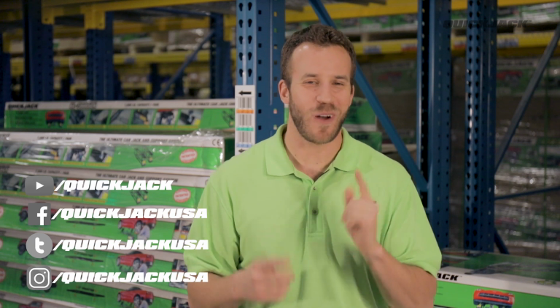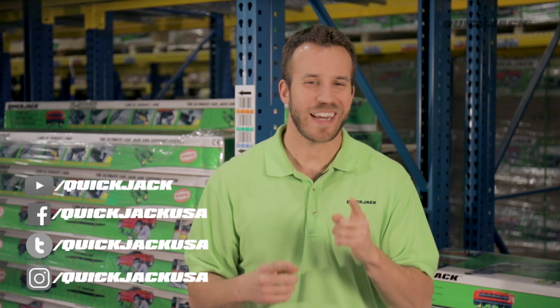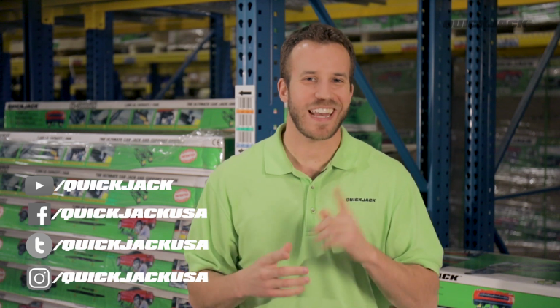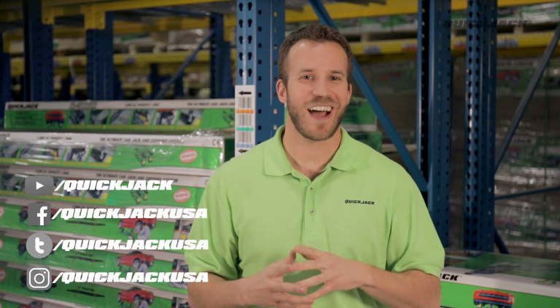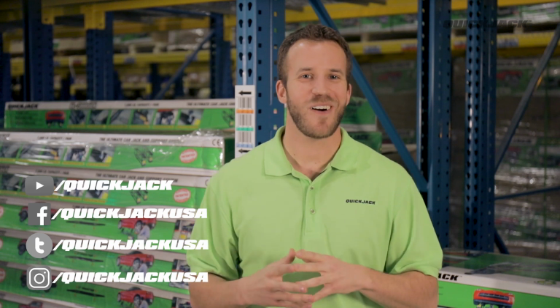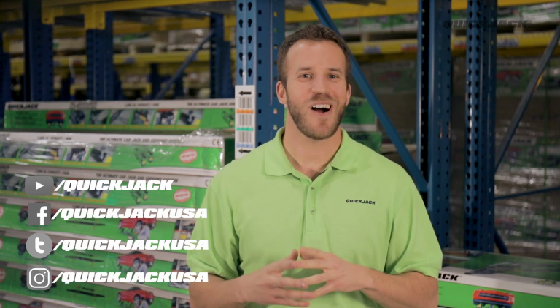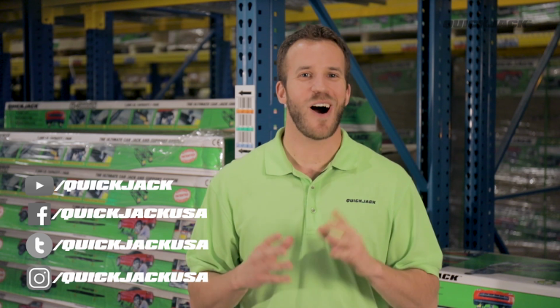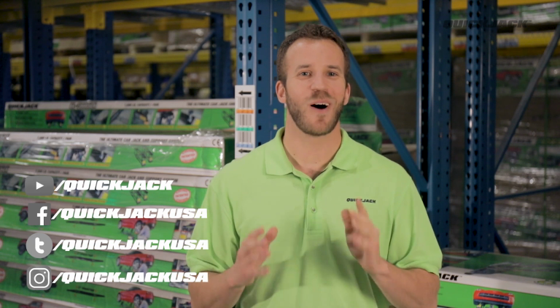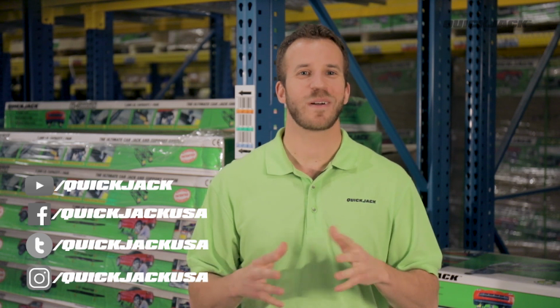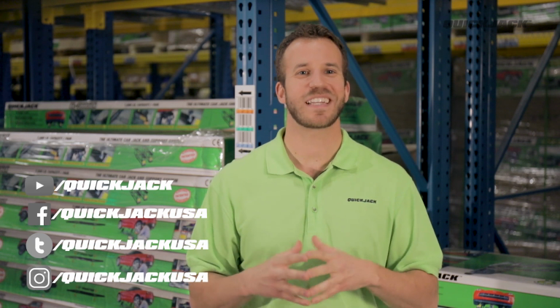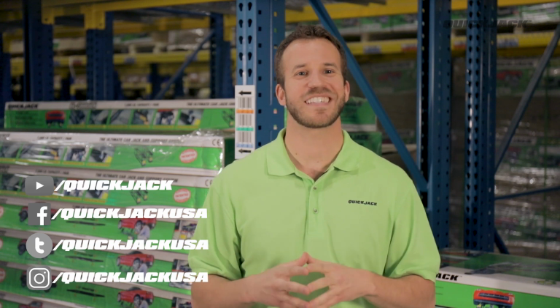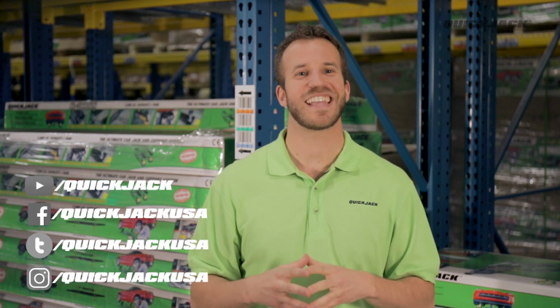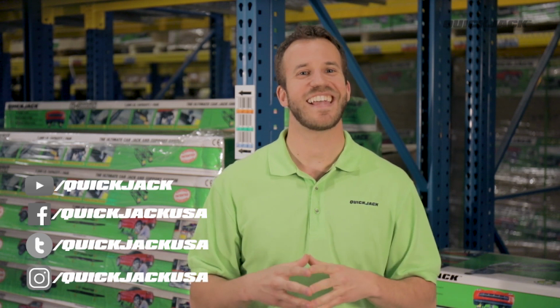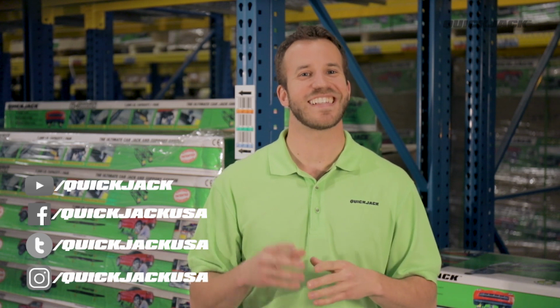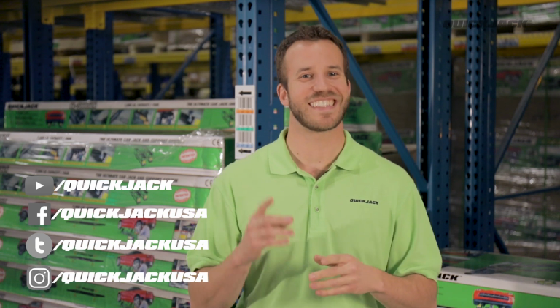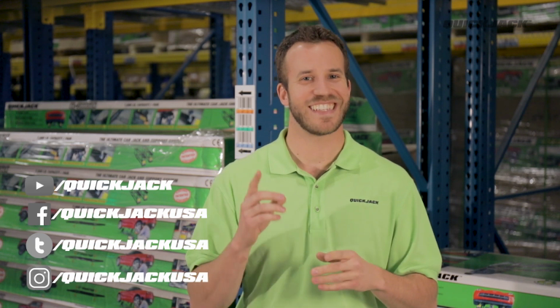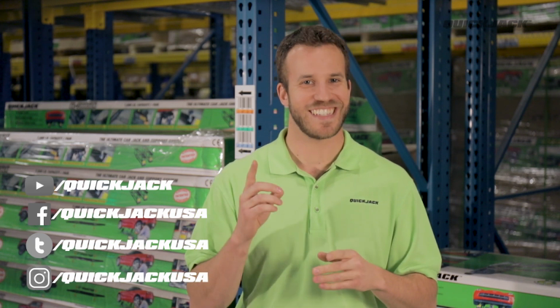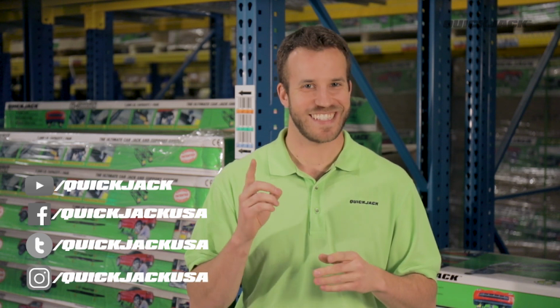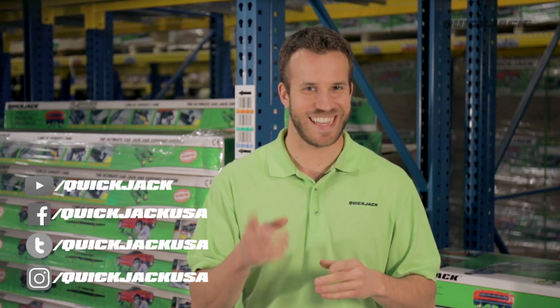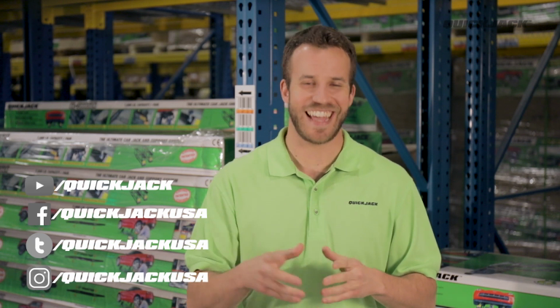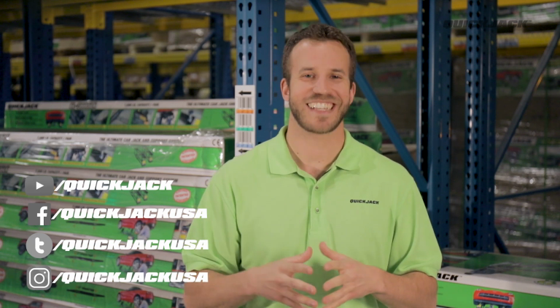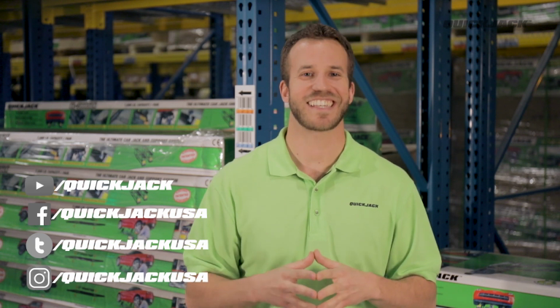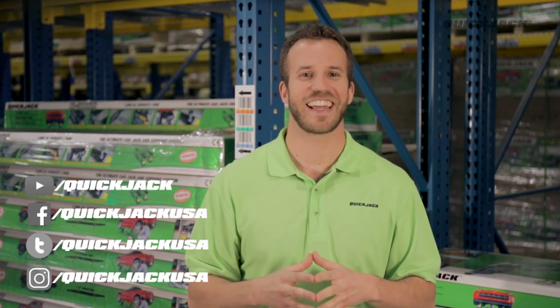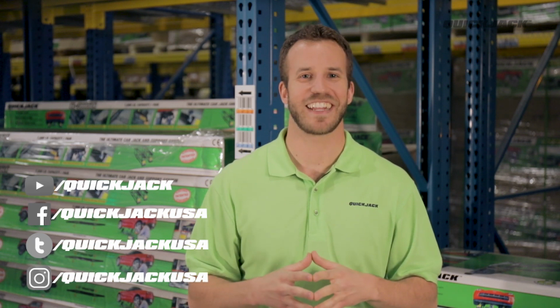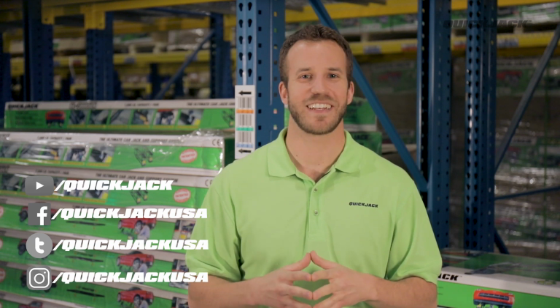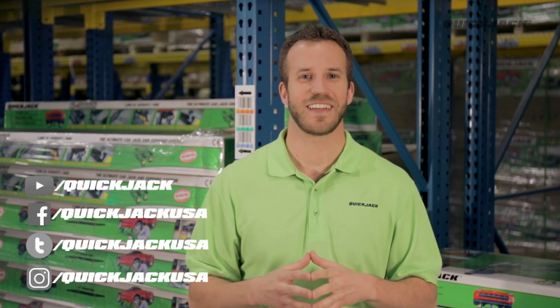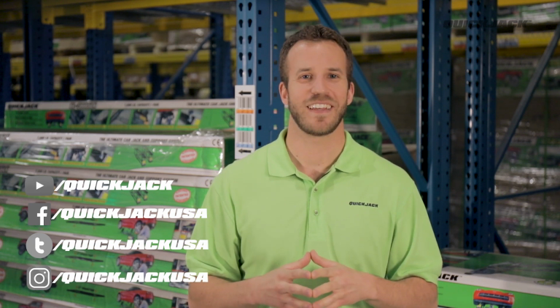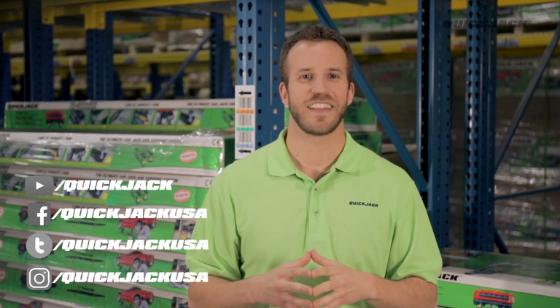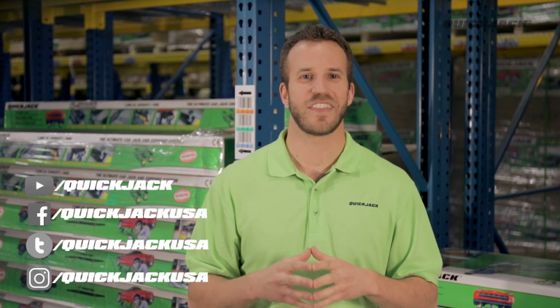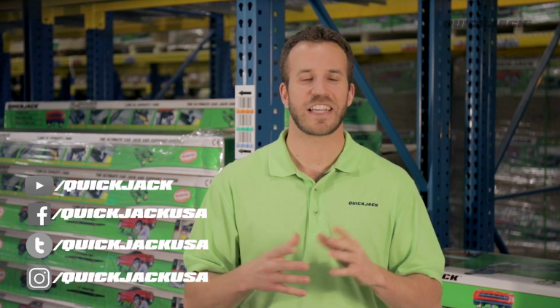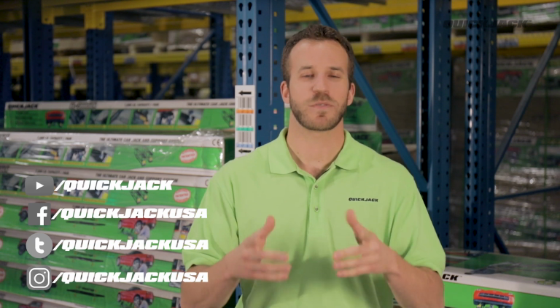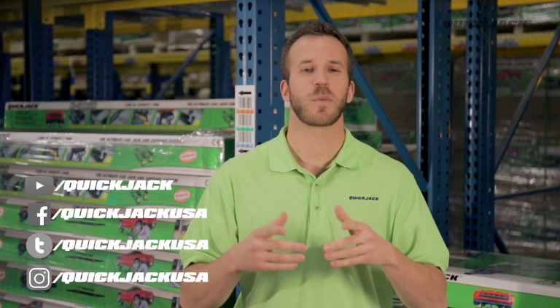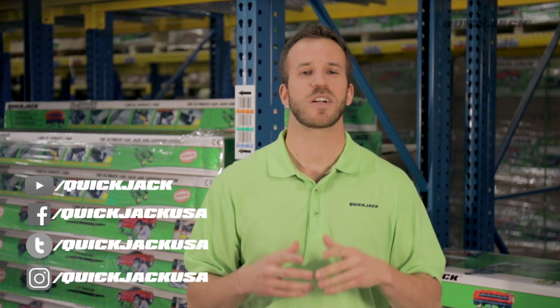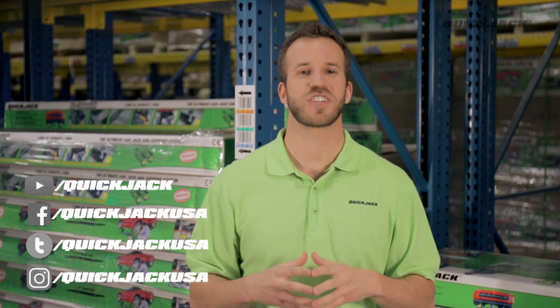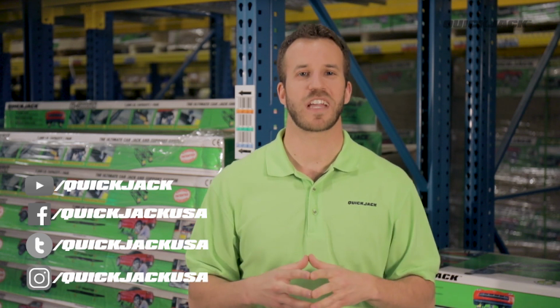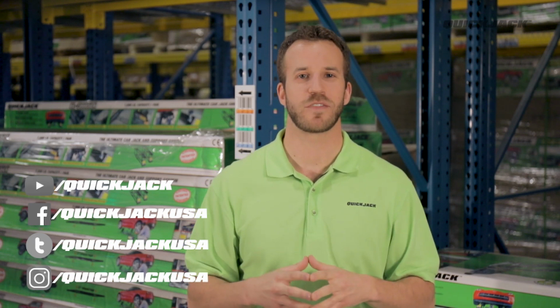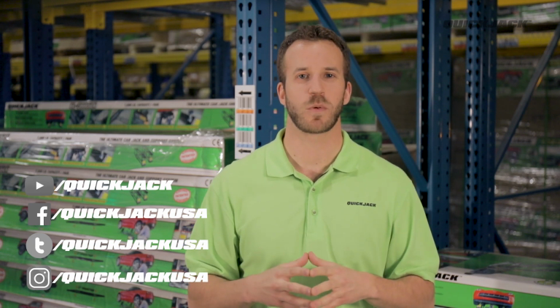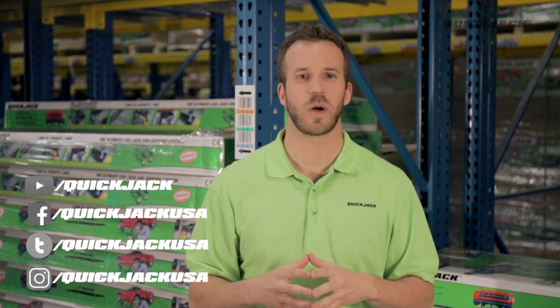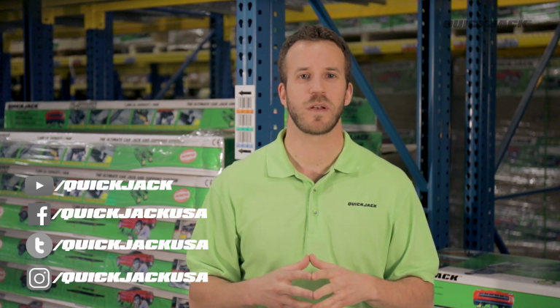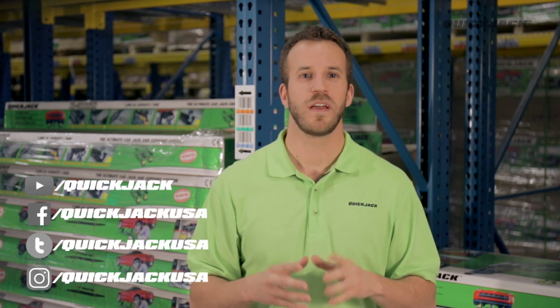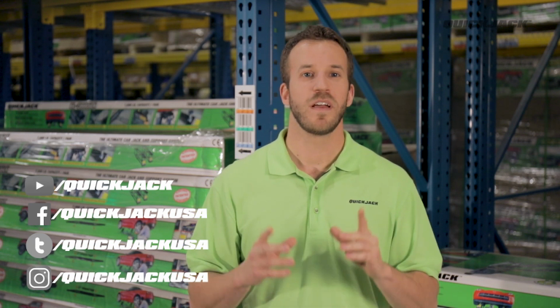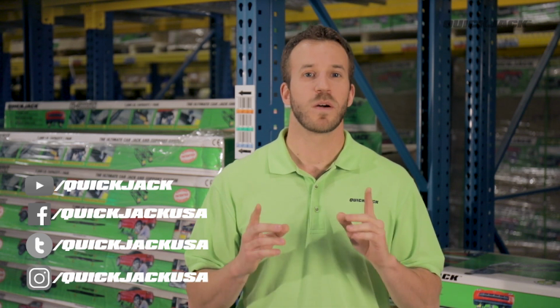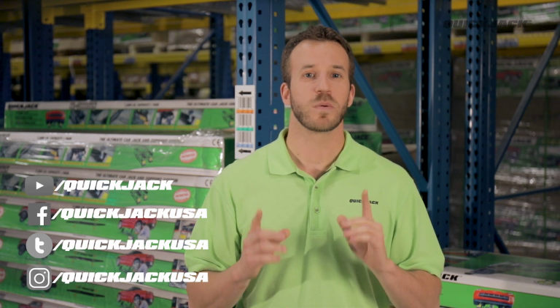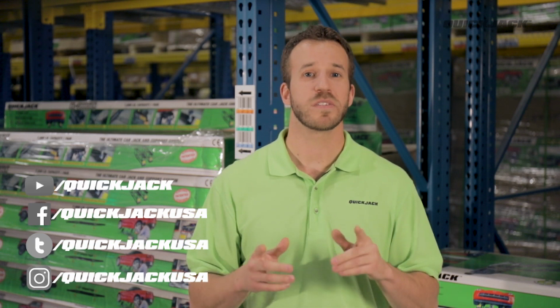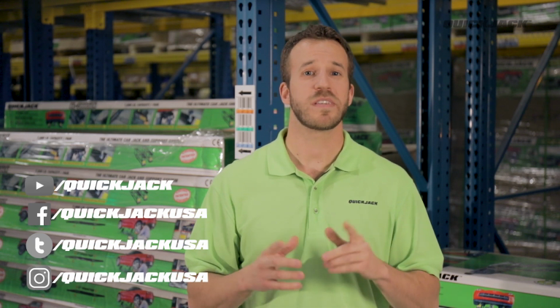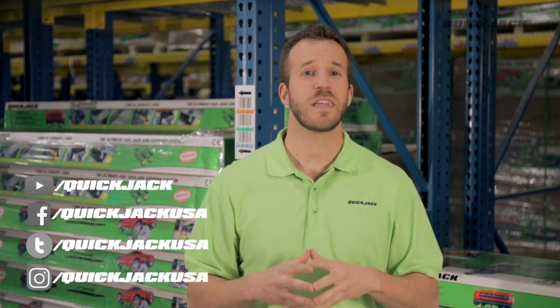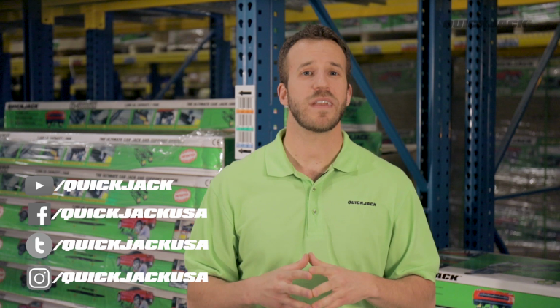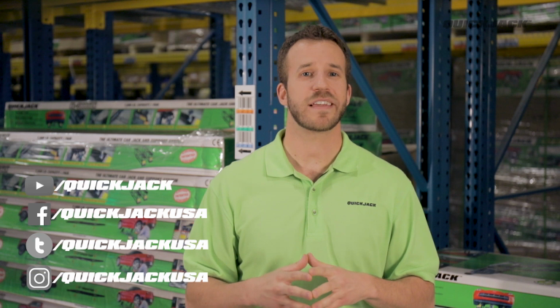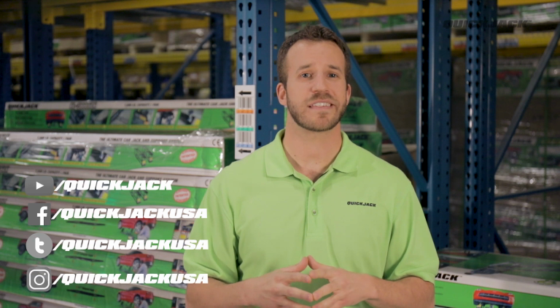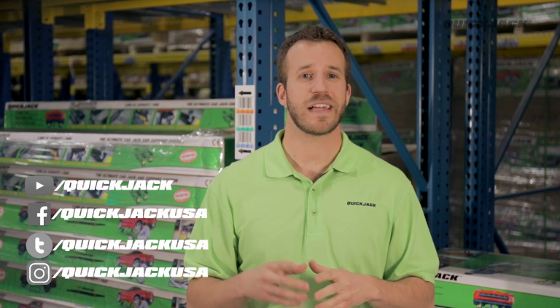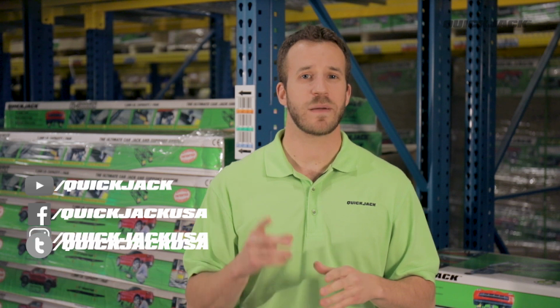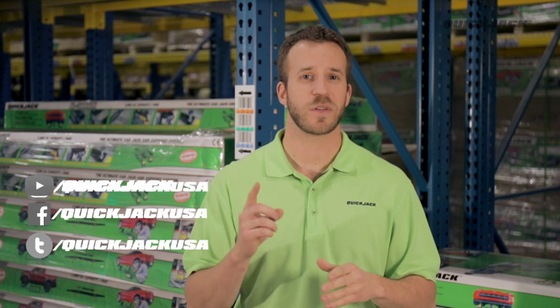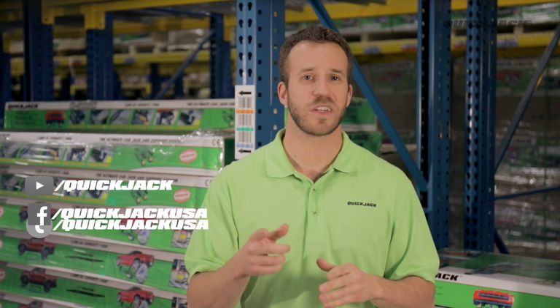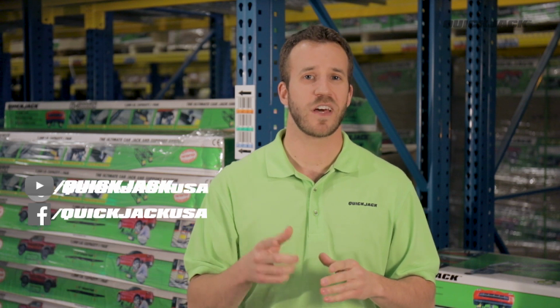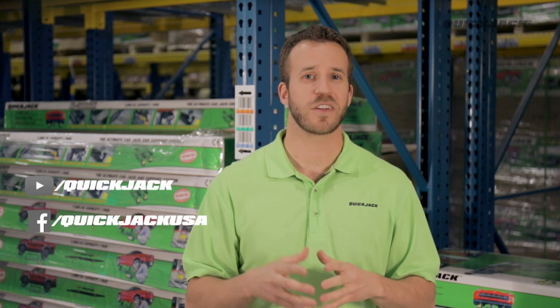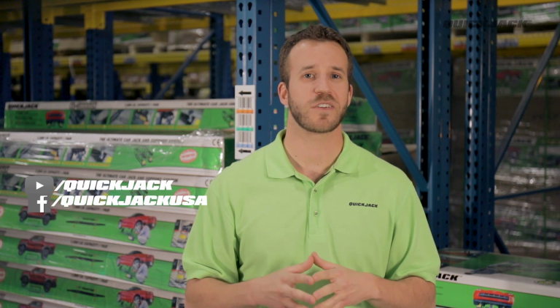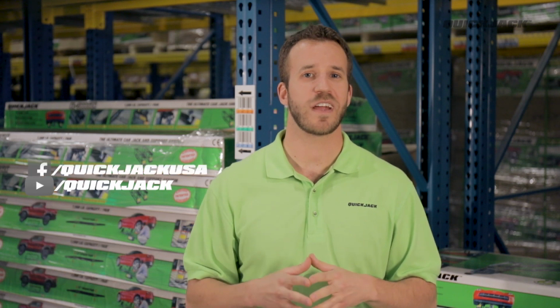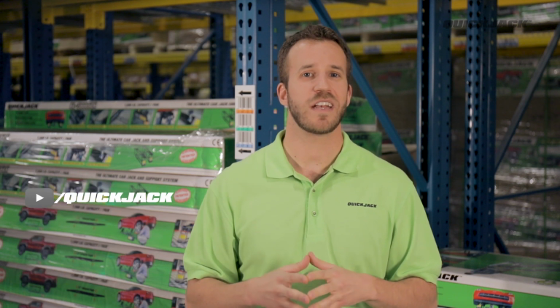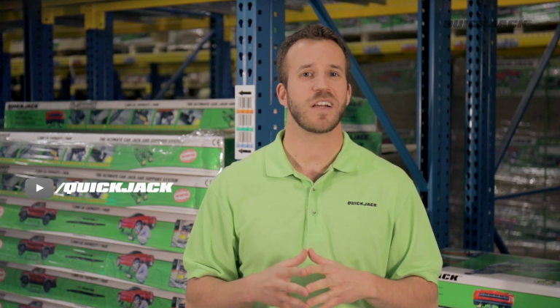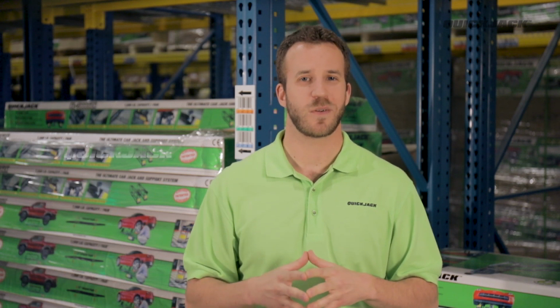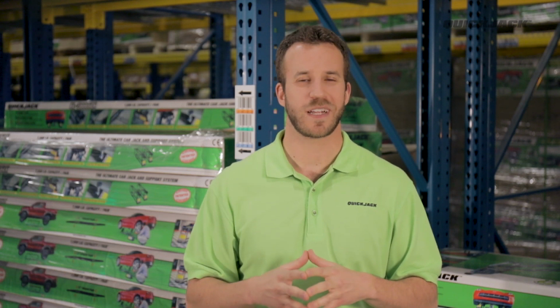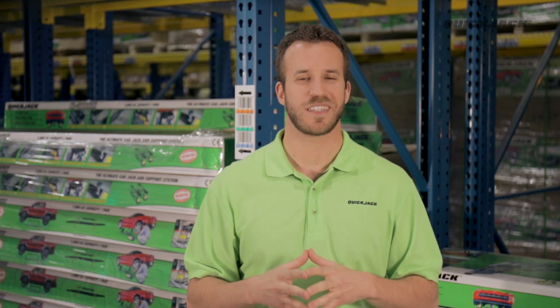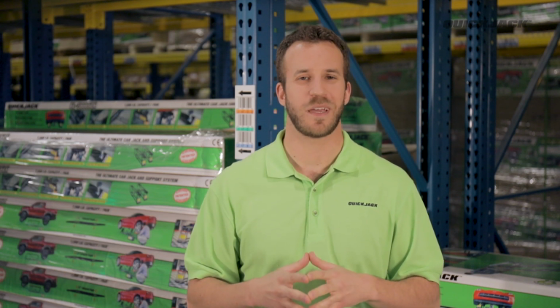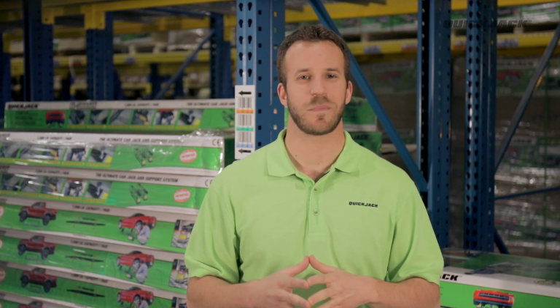Right now, all we can say is stay excited. Thanks for watching, everyone. We'll see you next time with another great quick tip.